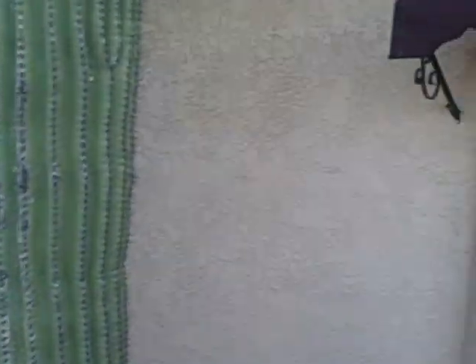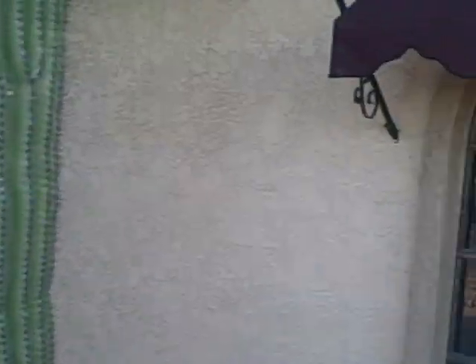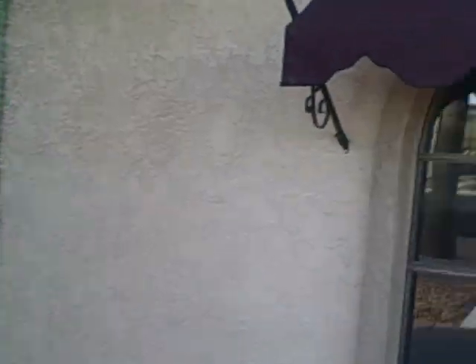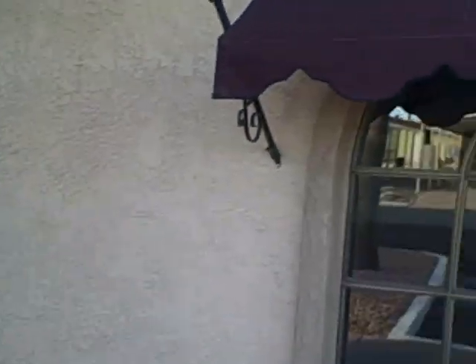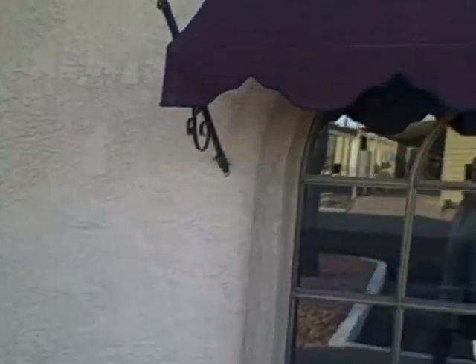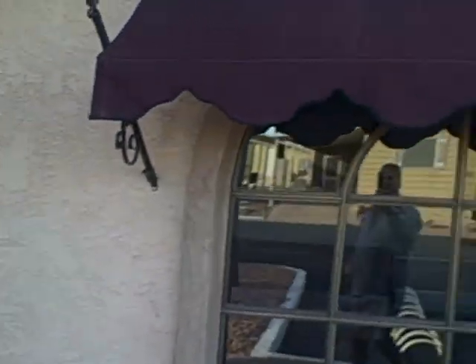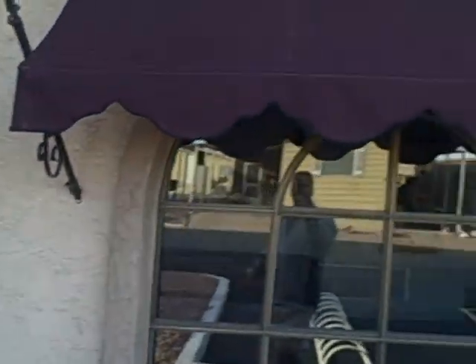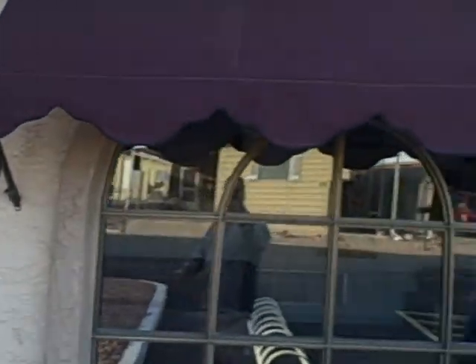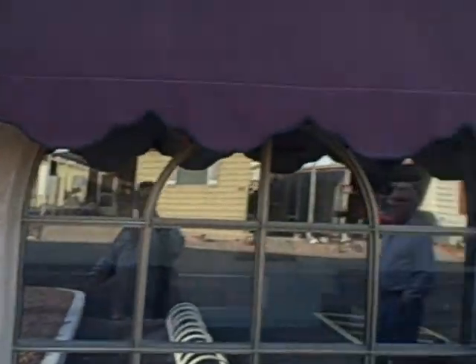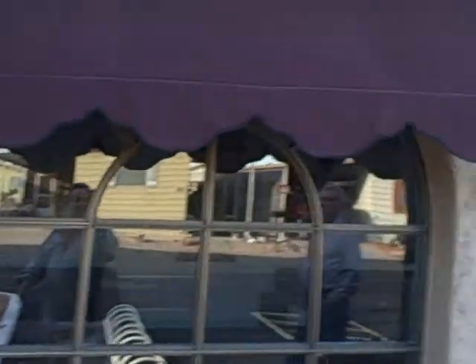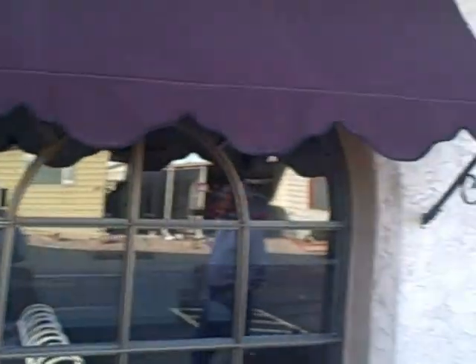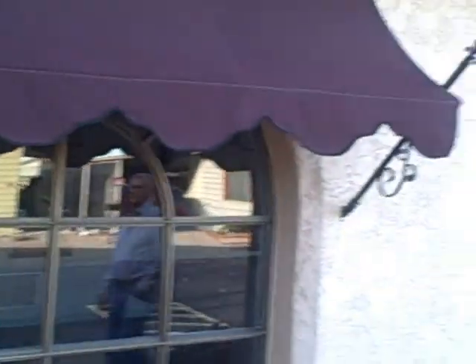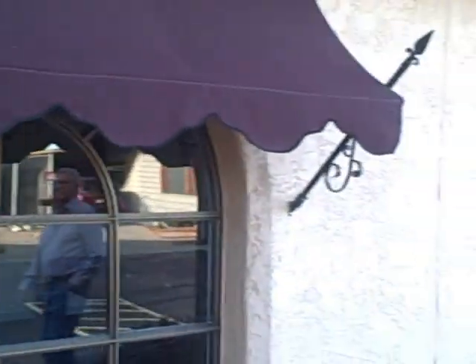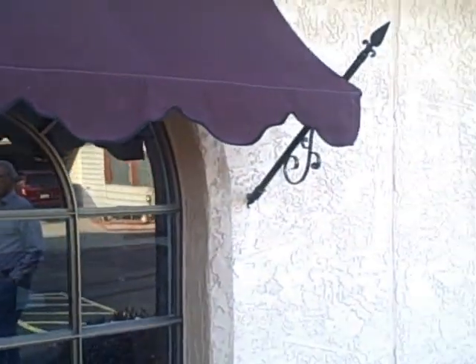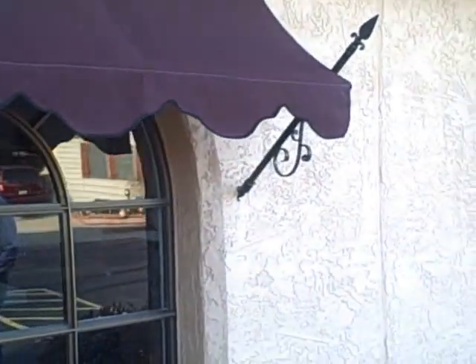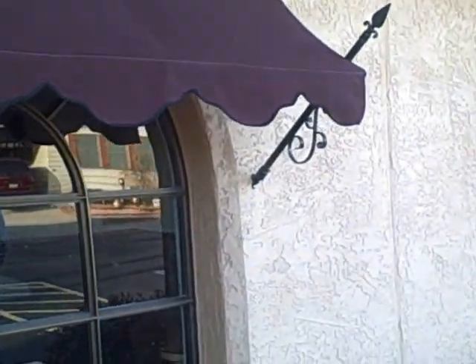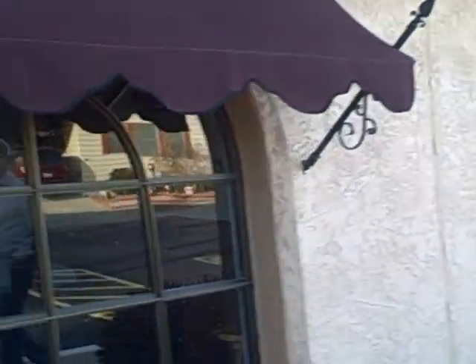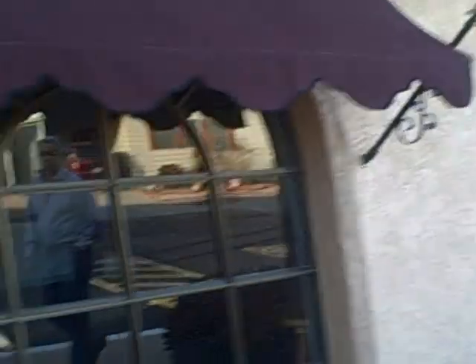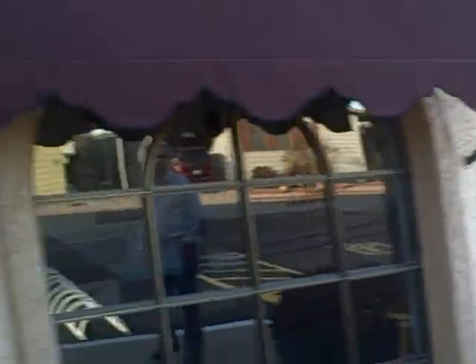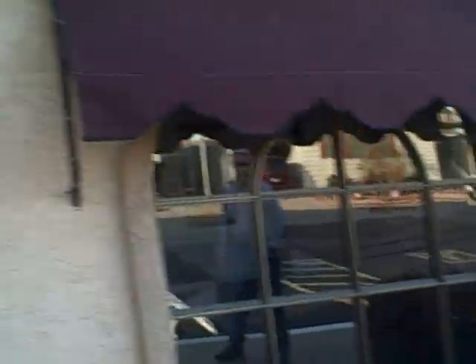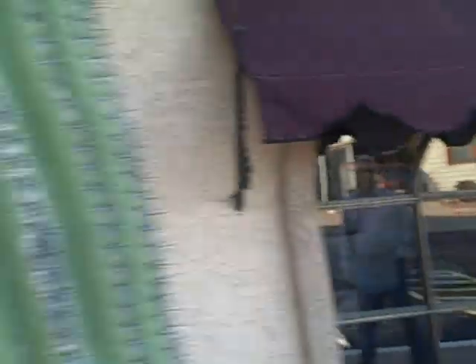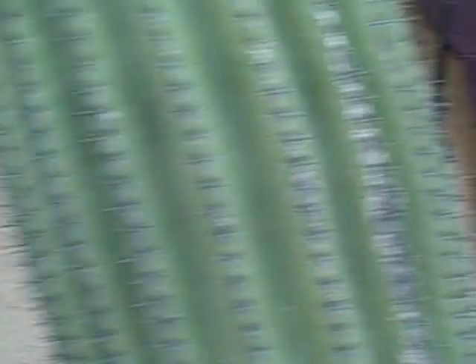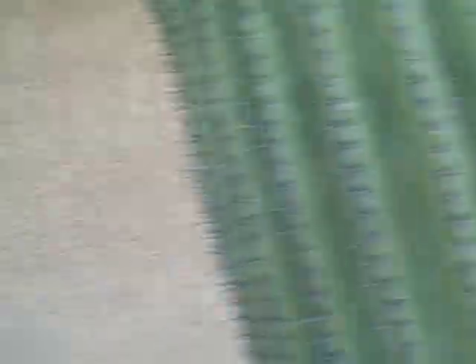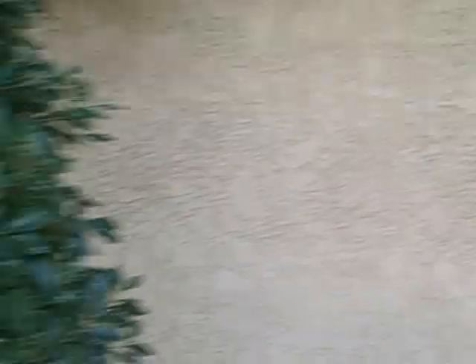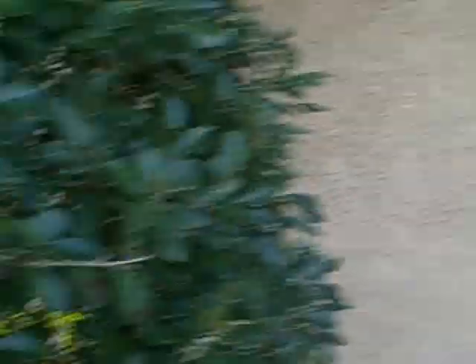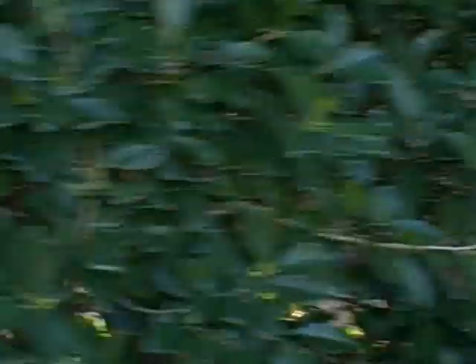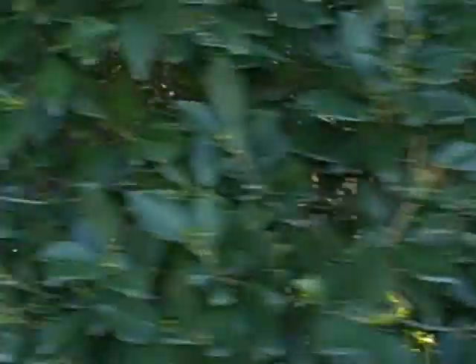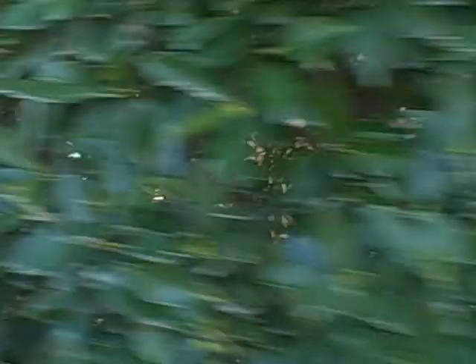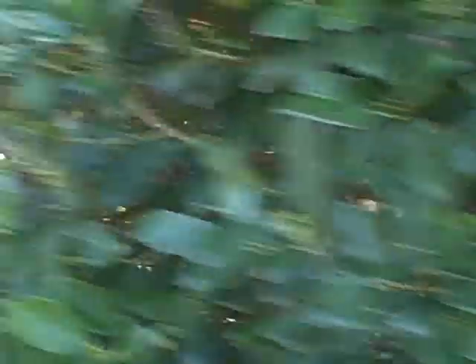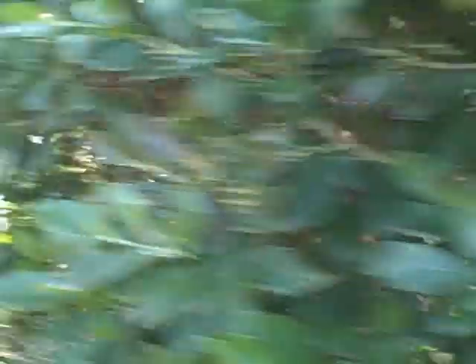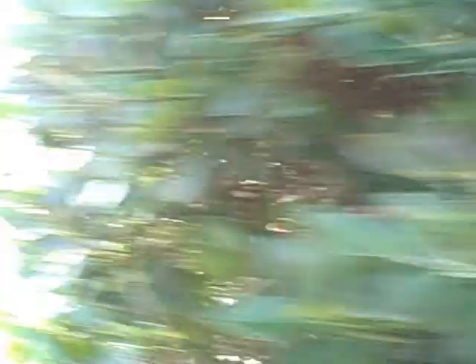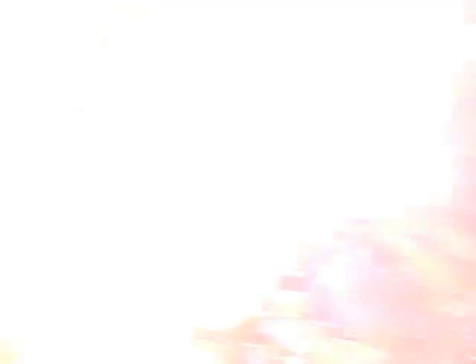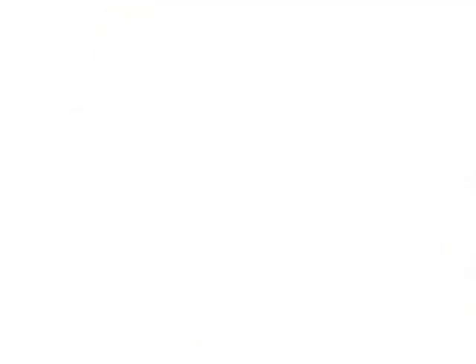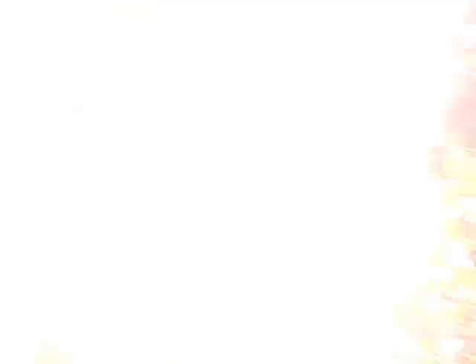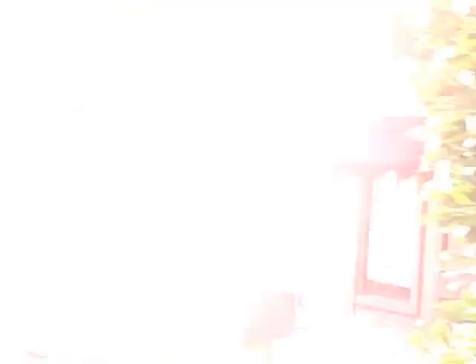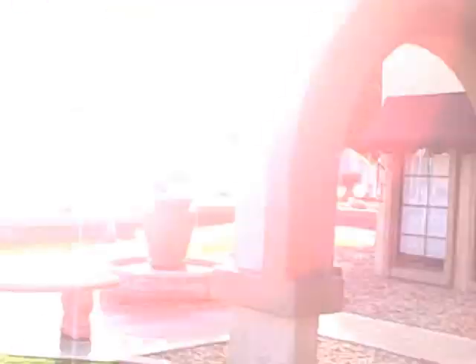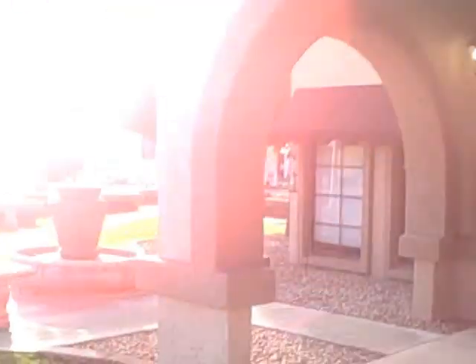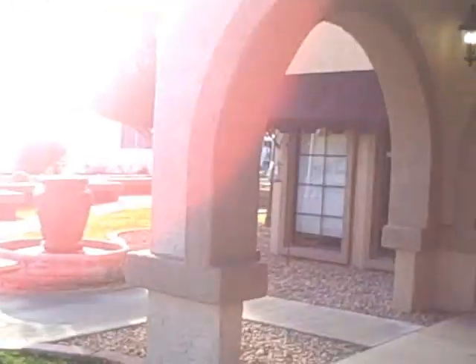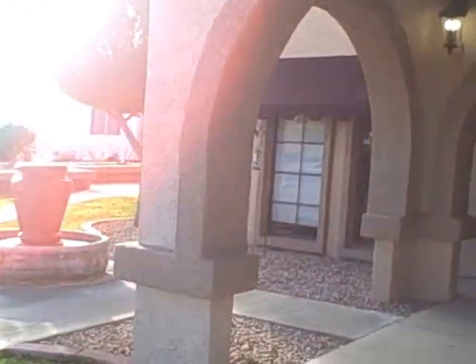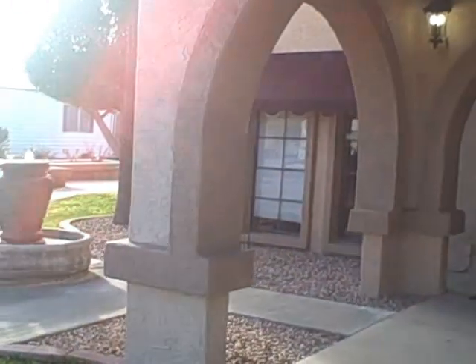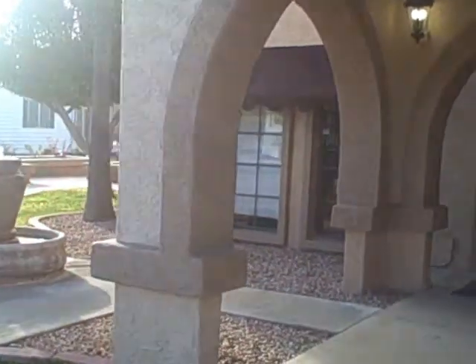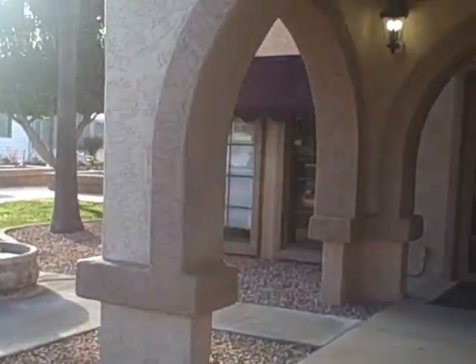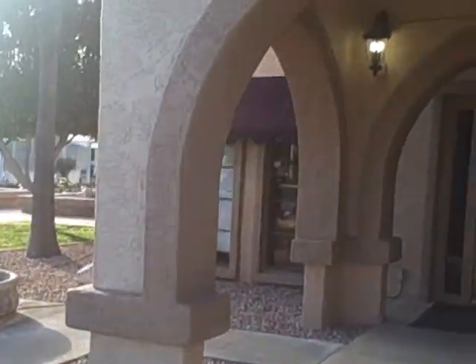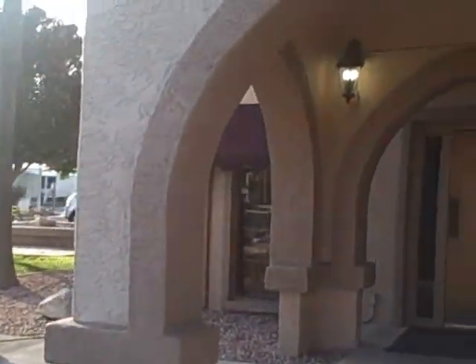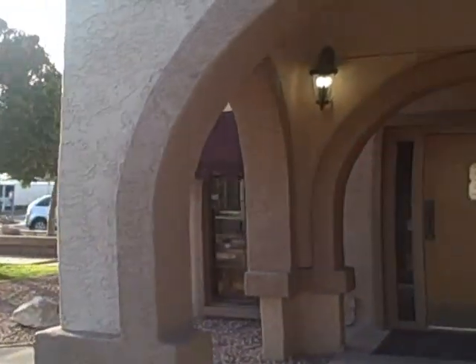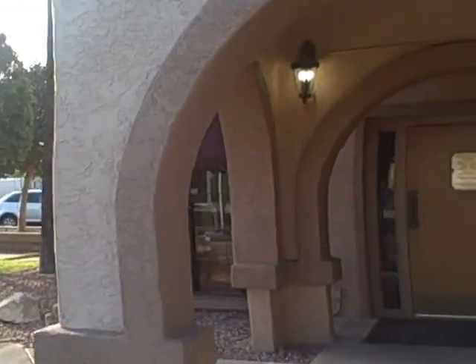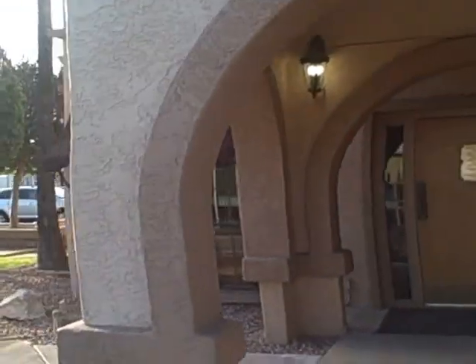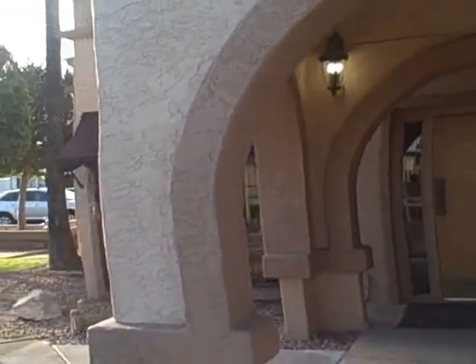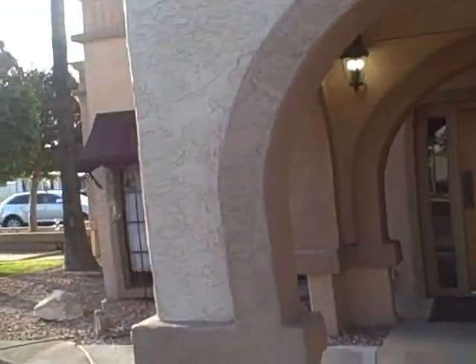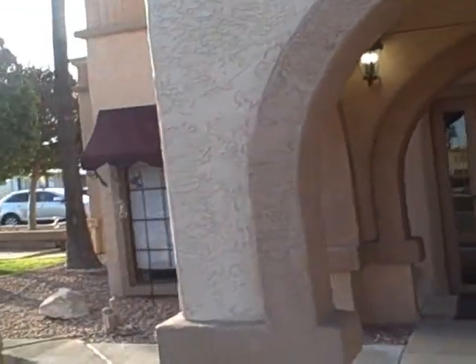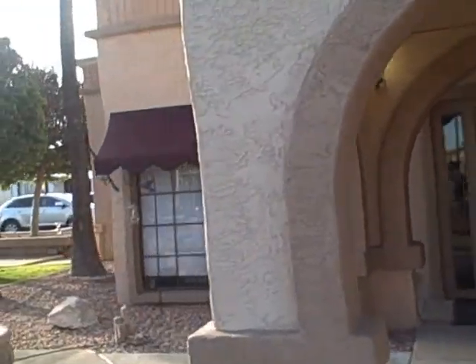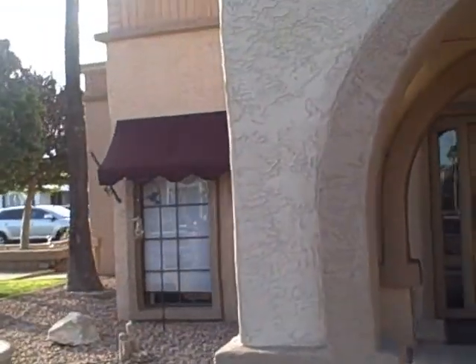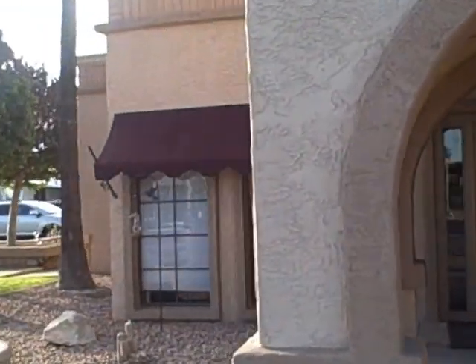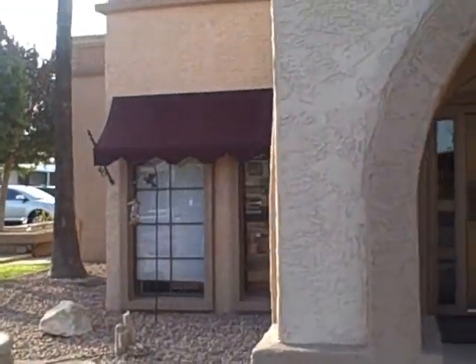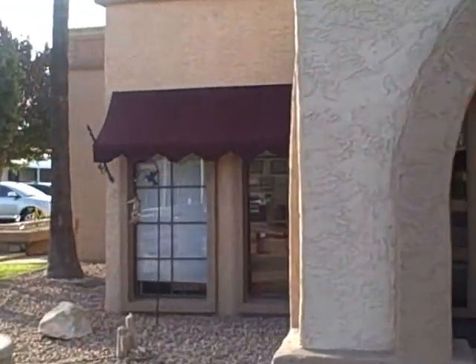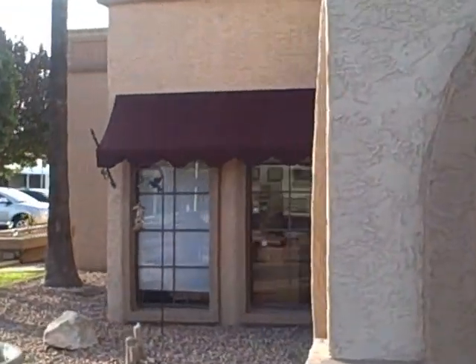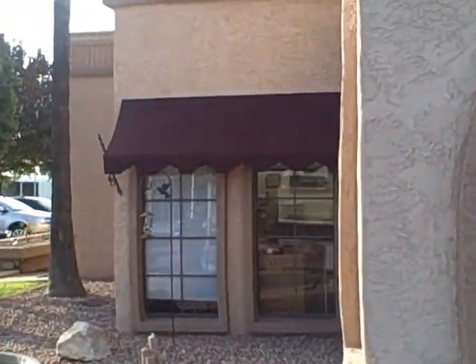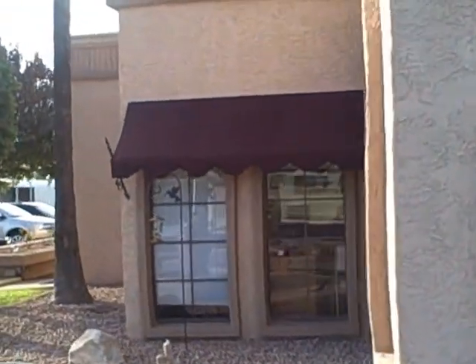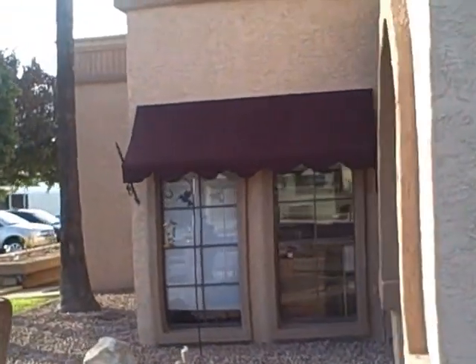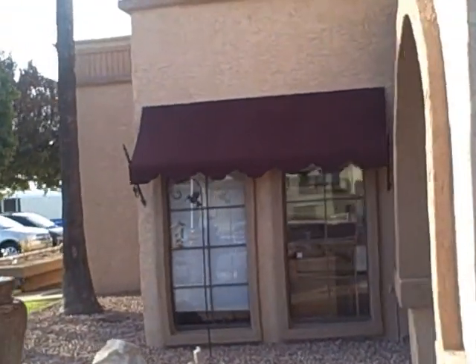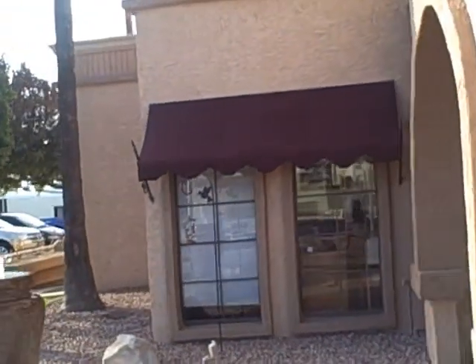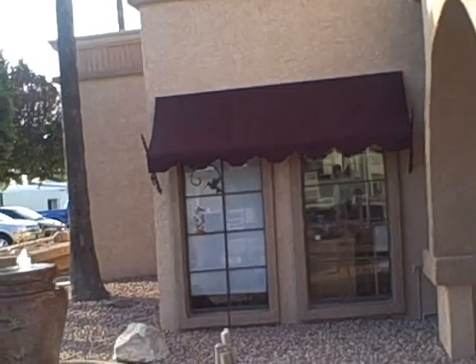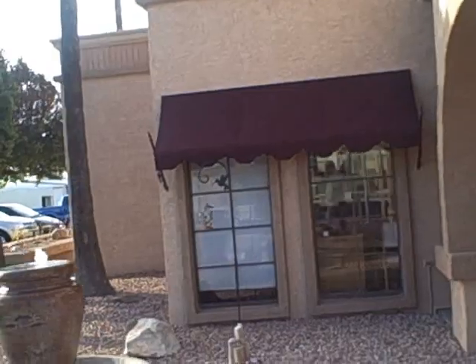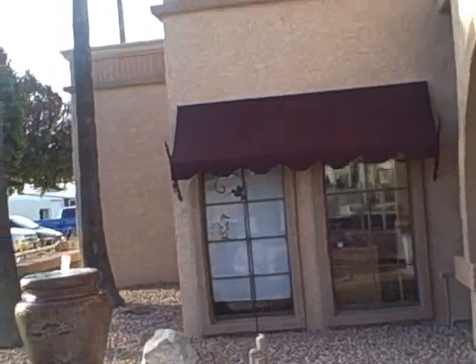Nice looking clubhouse. I'll step back and let you get a better view of the front of the clubhouse here.